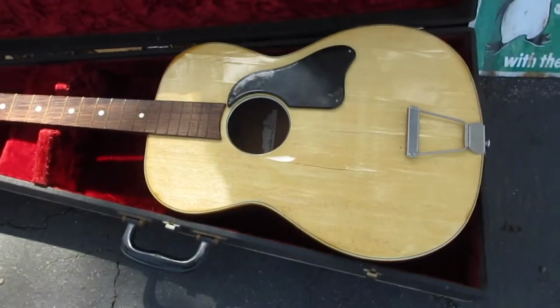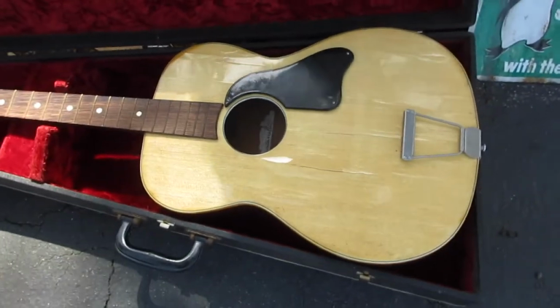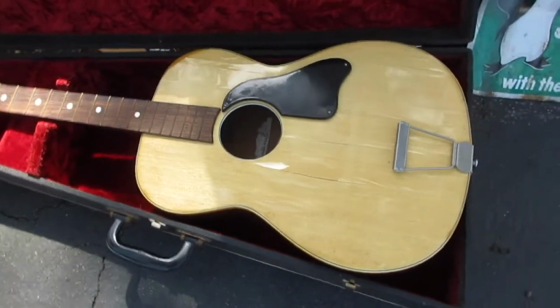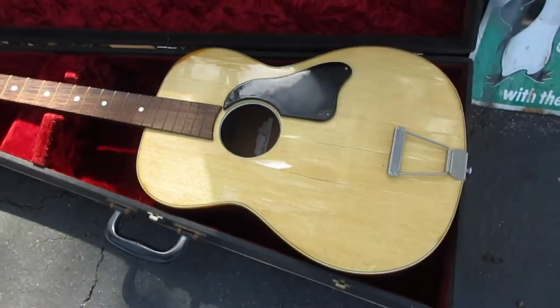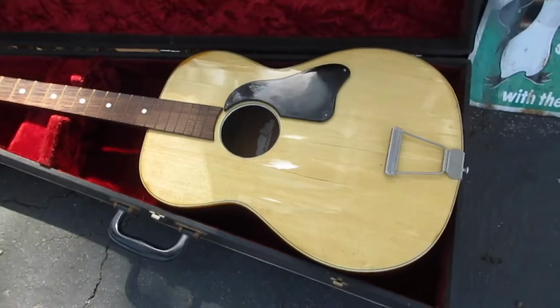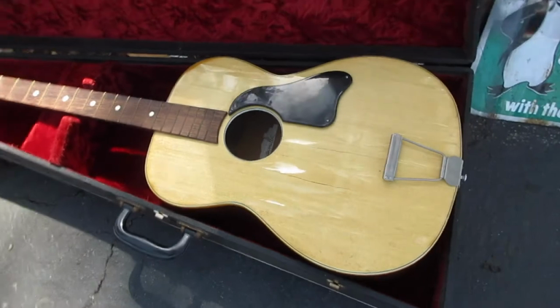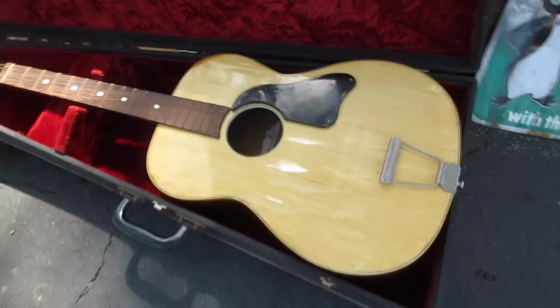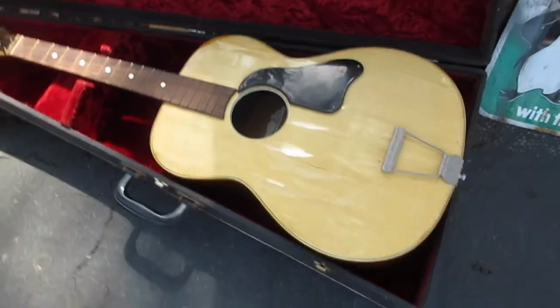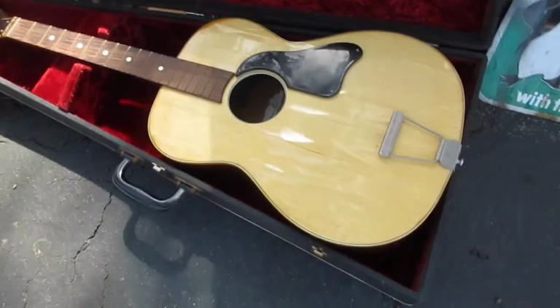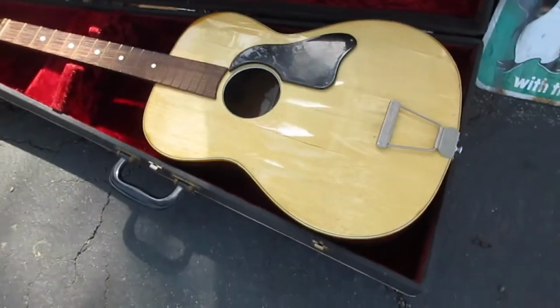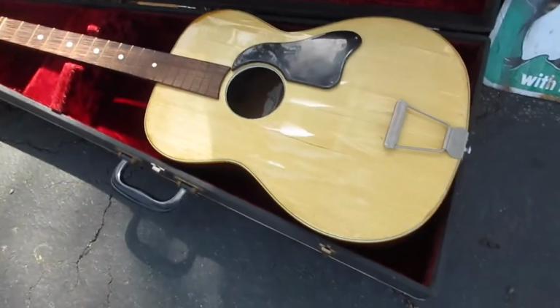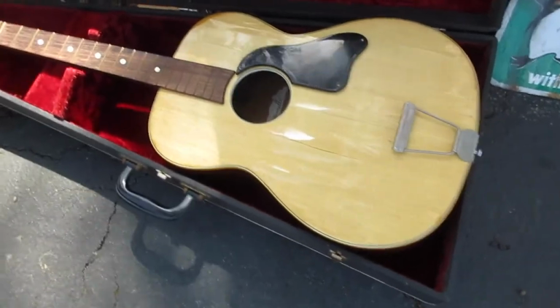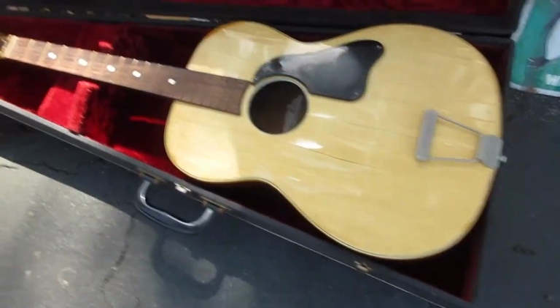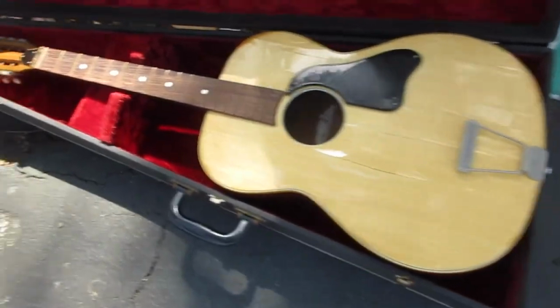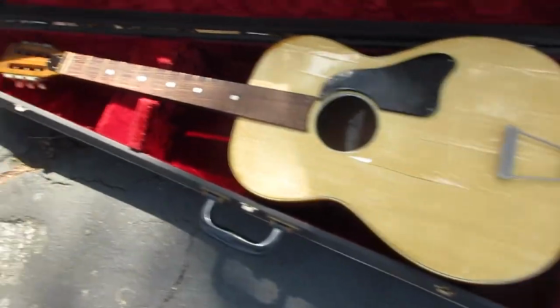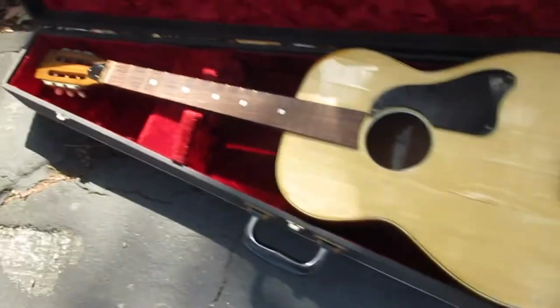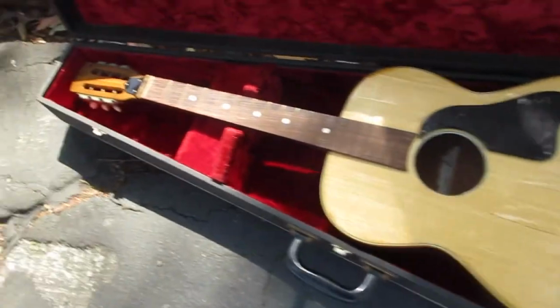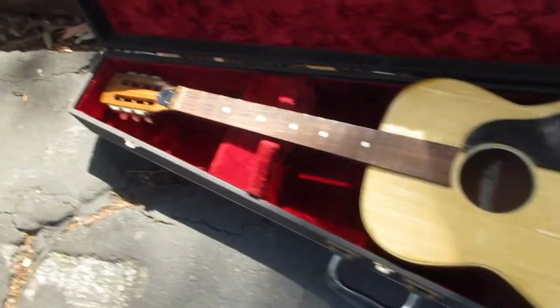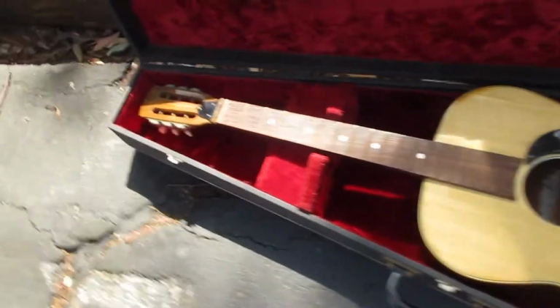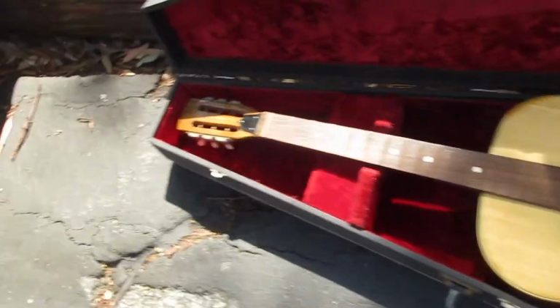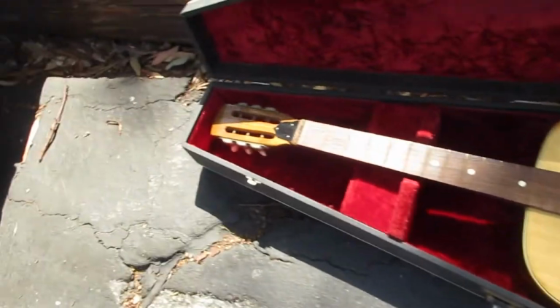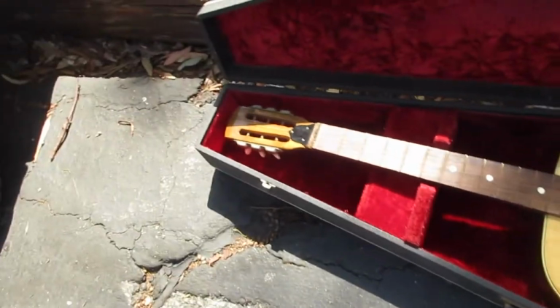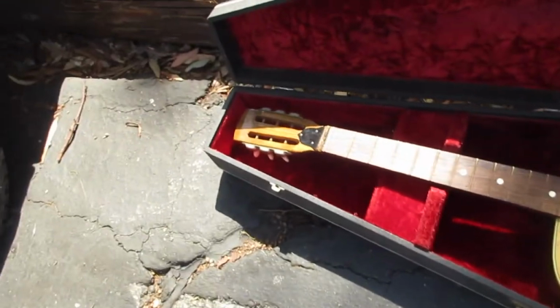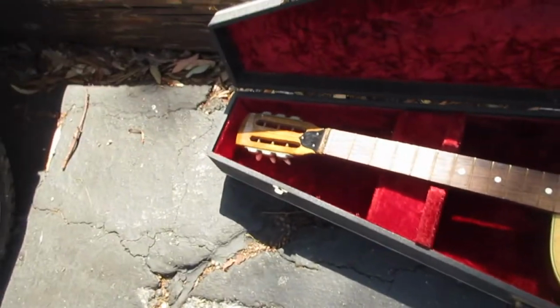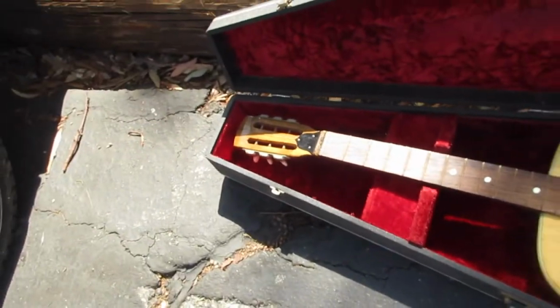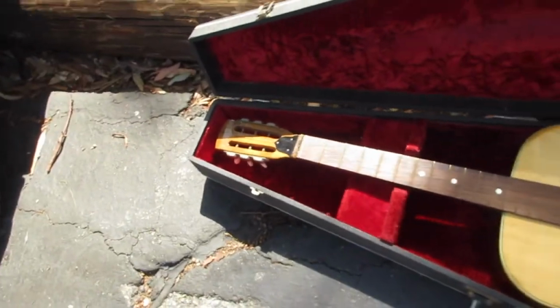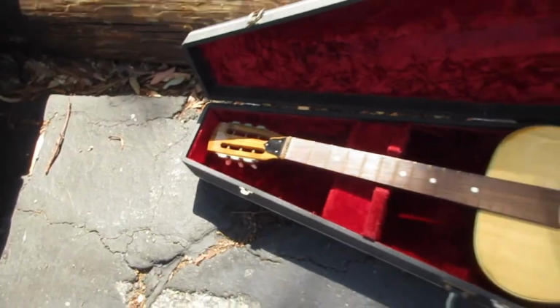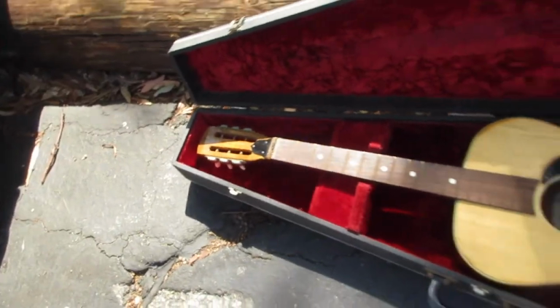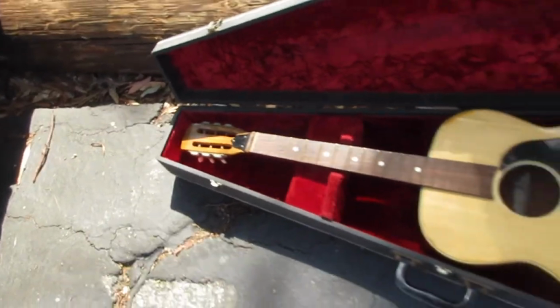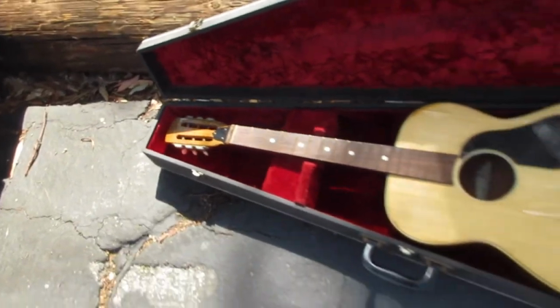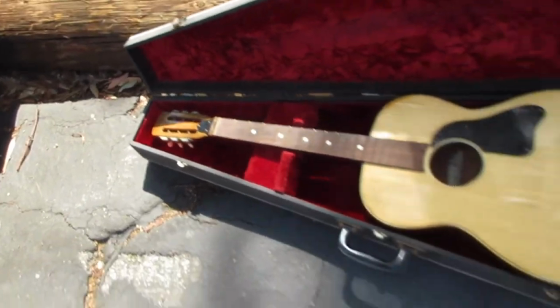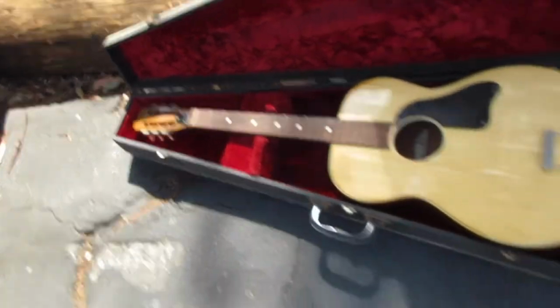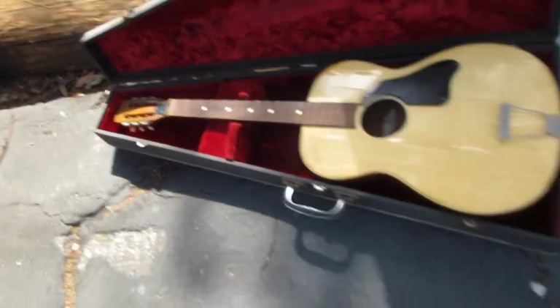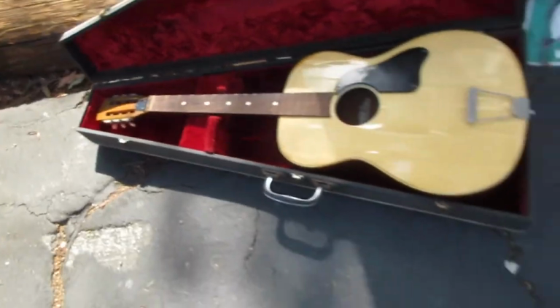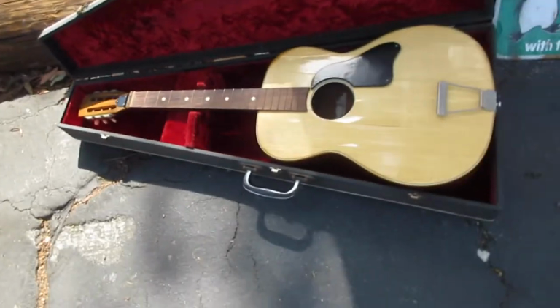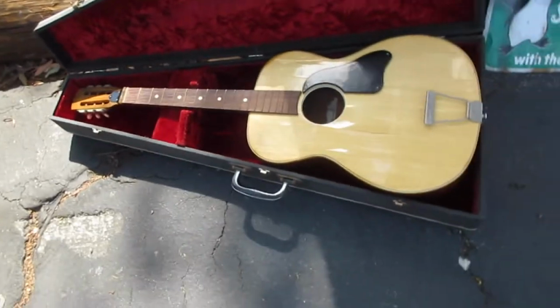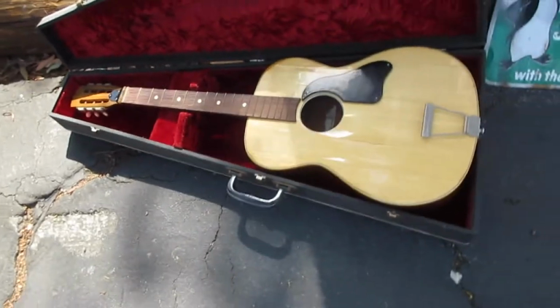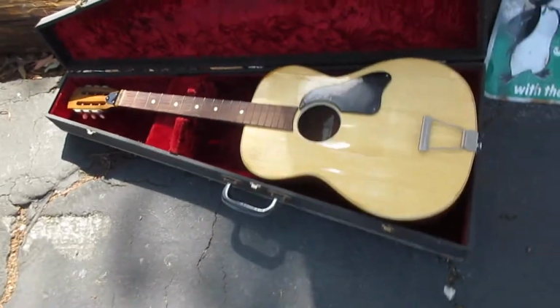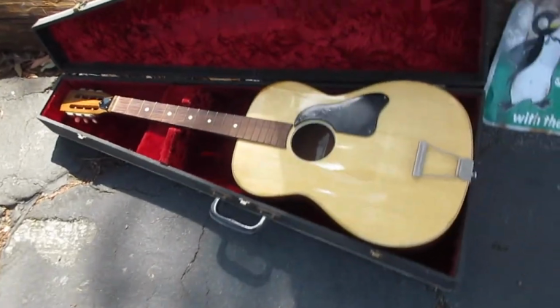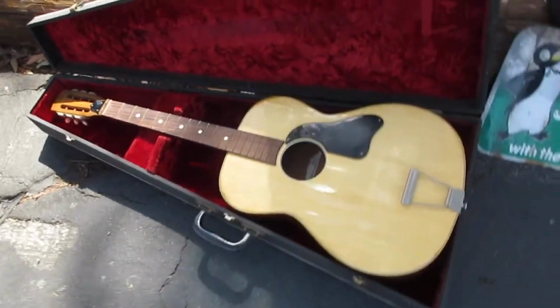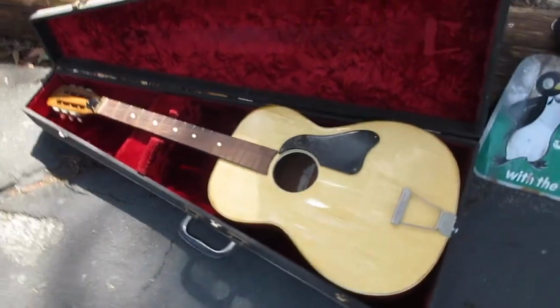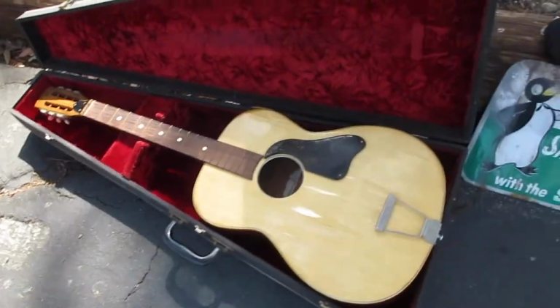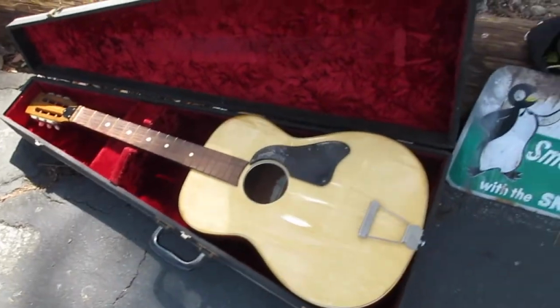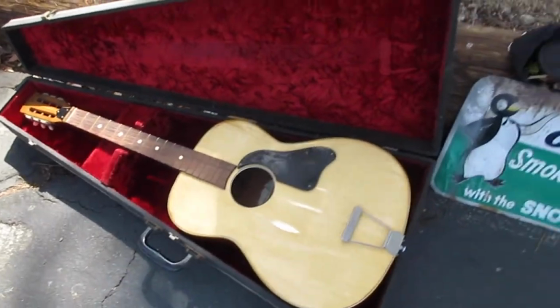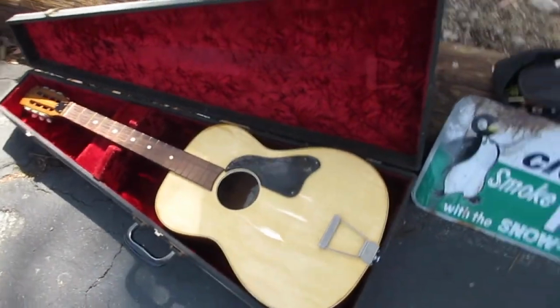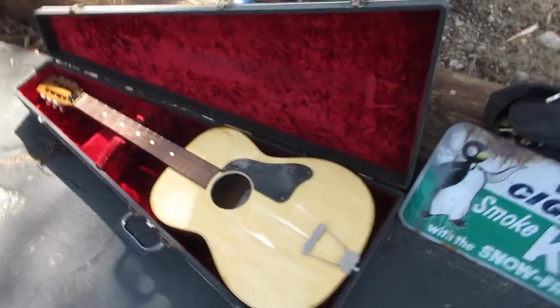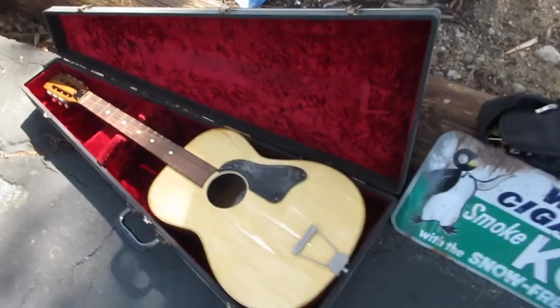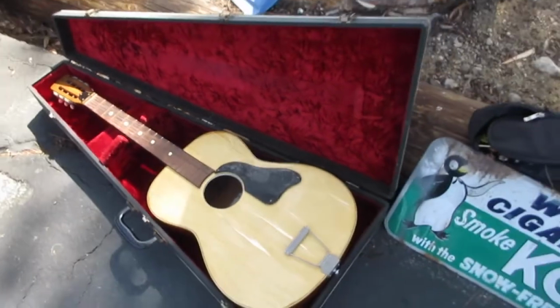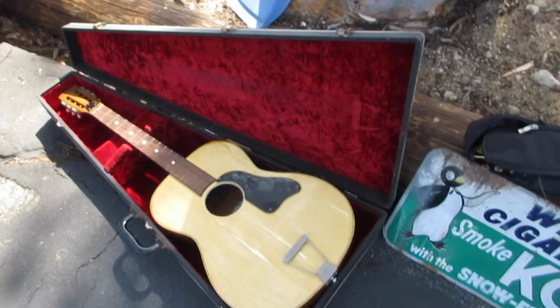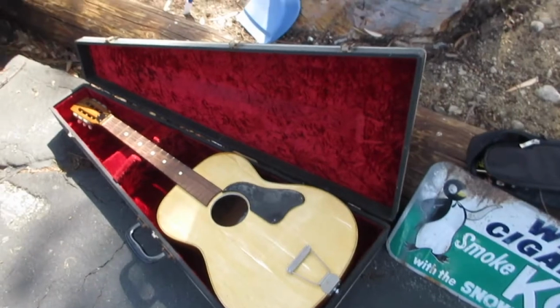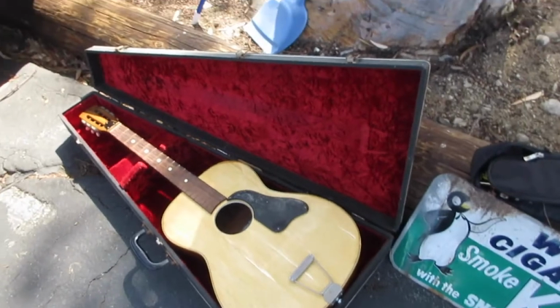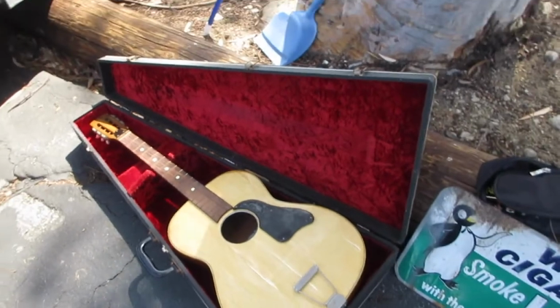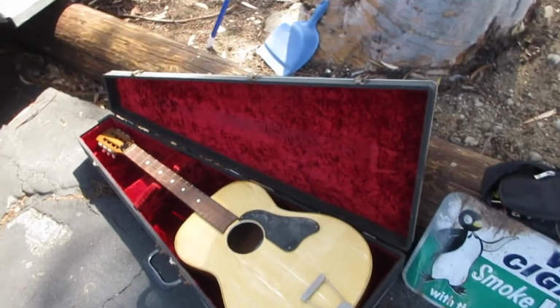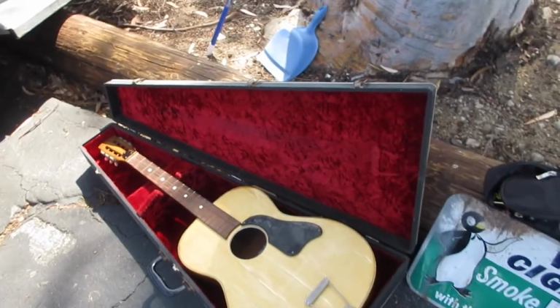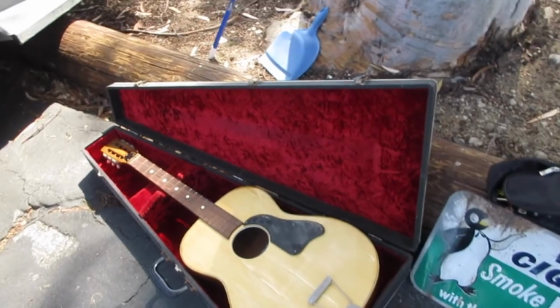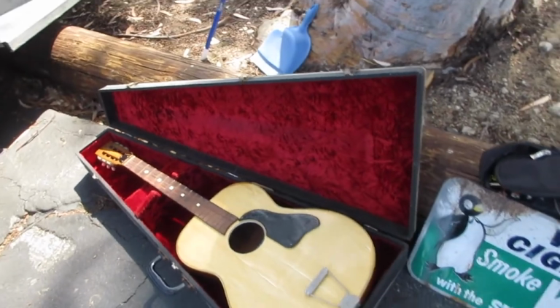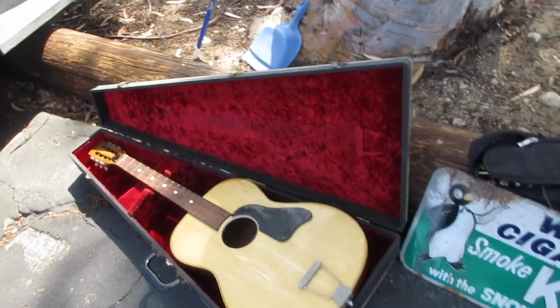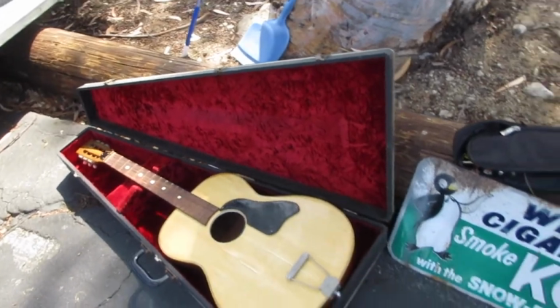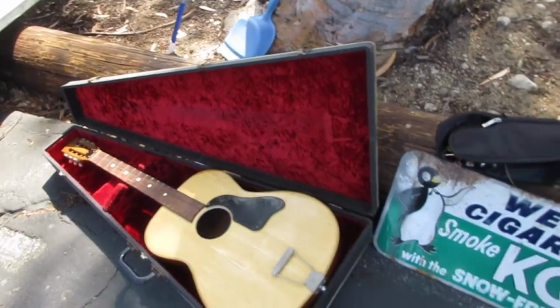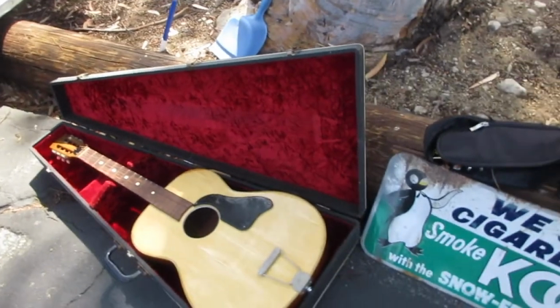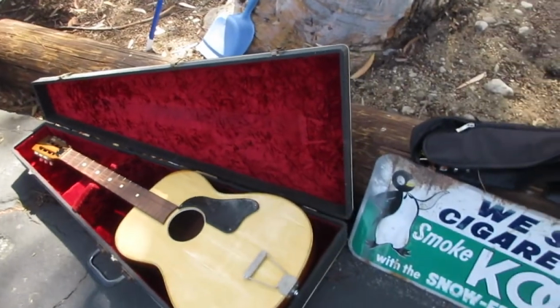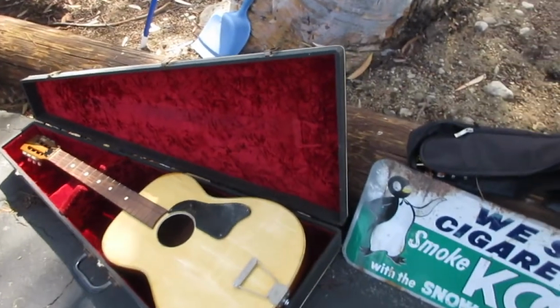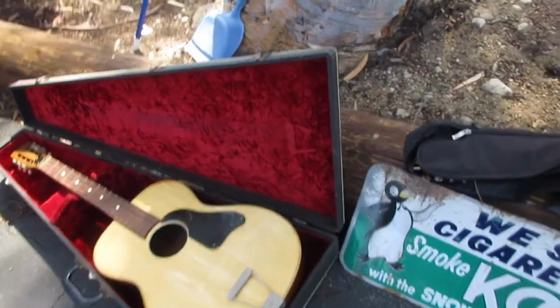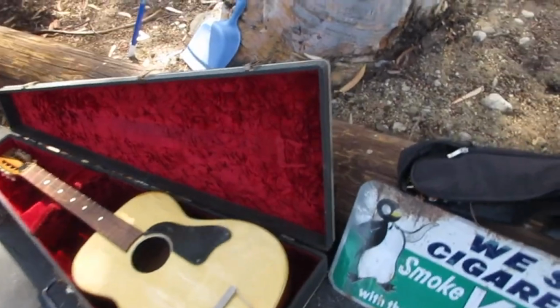The whole thing was $35. I went to another booth — people see this case, you want to trade guitars, you get a case like this to carry it around.